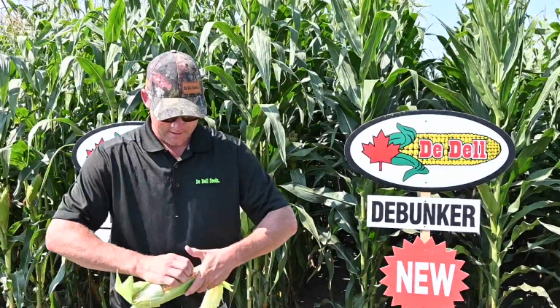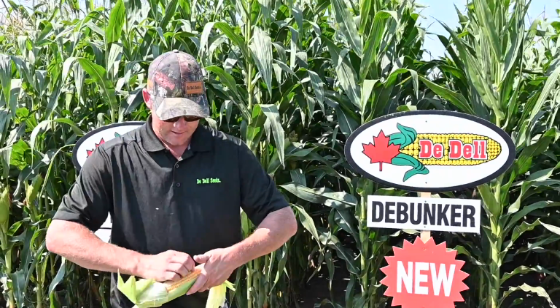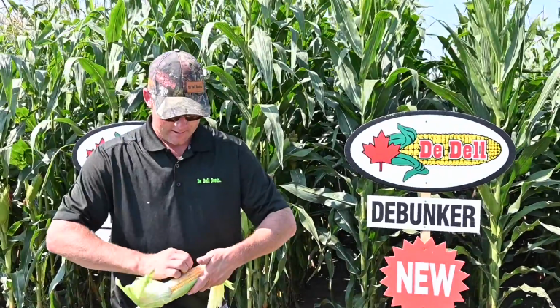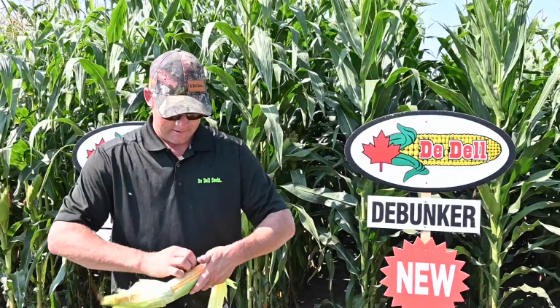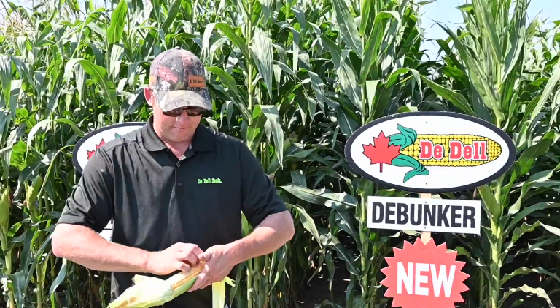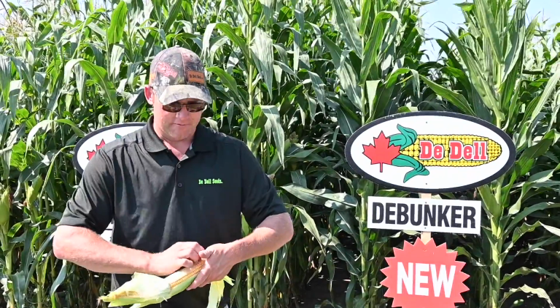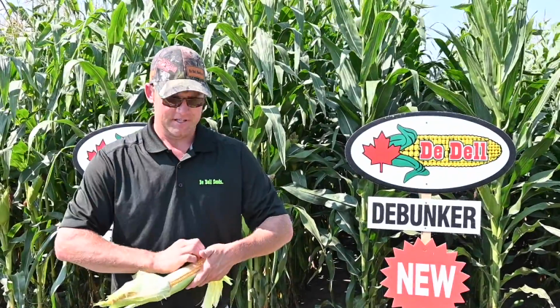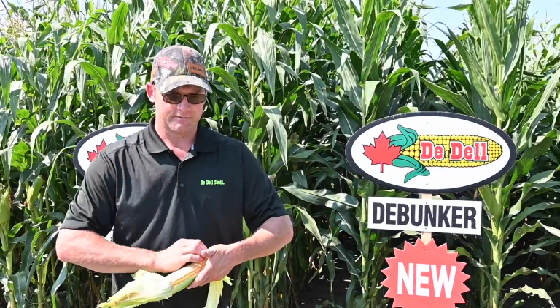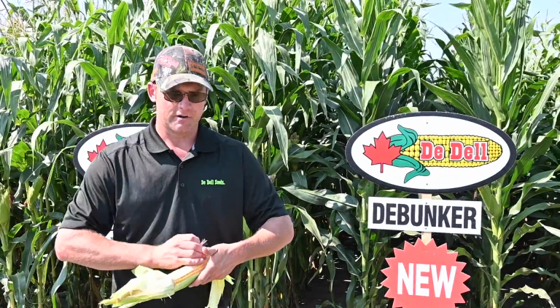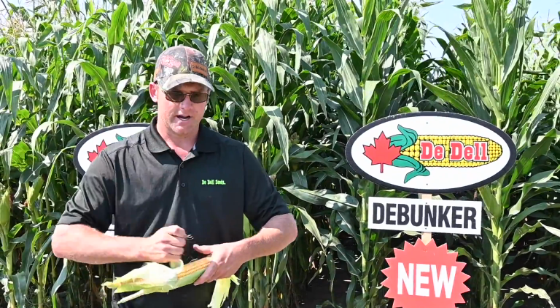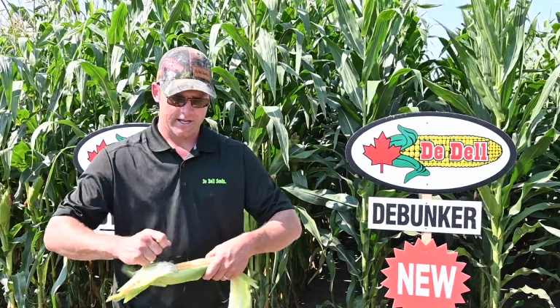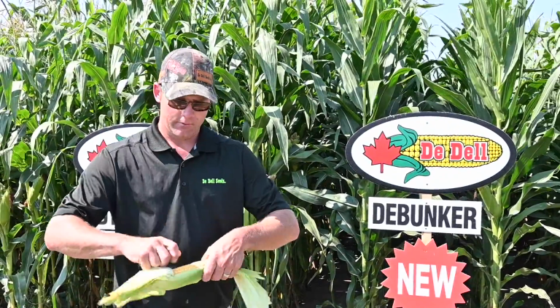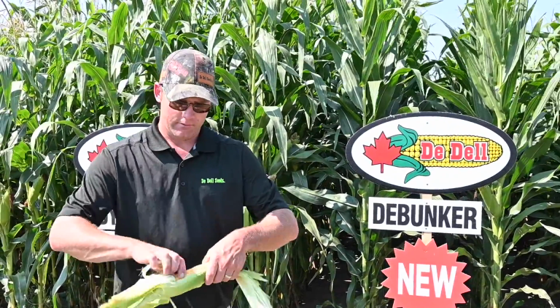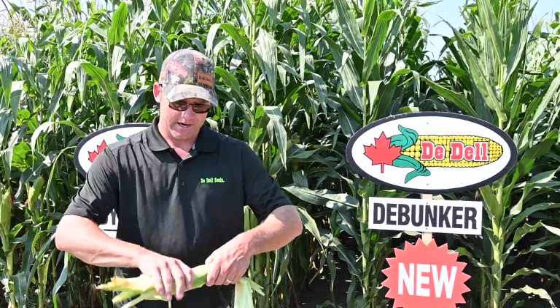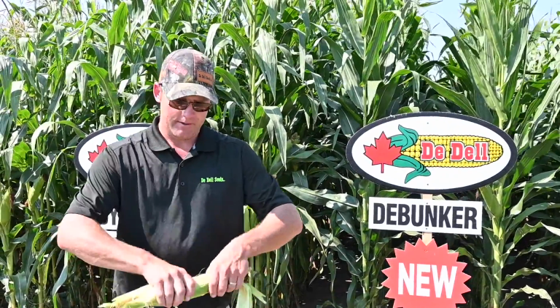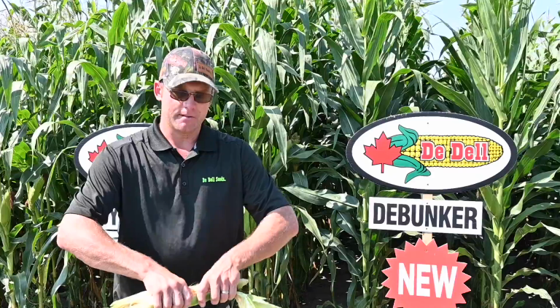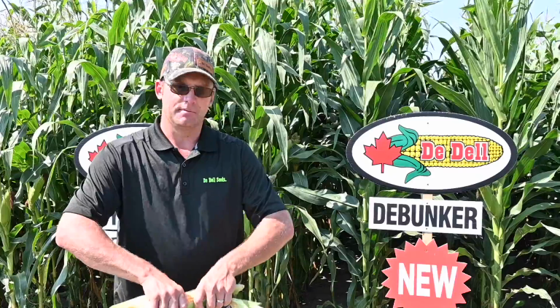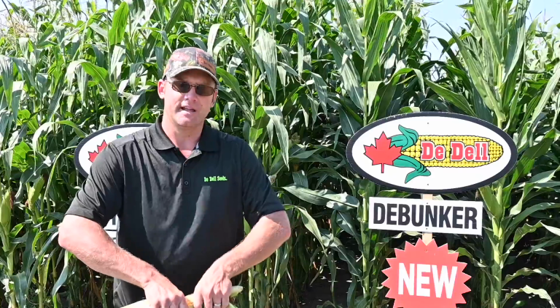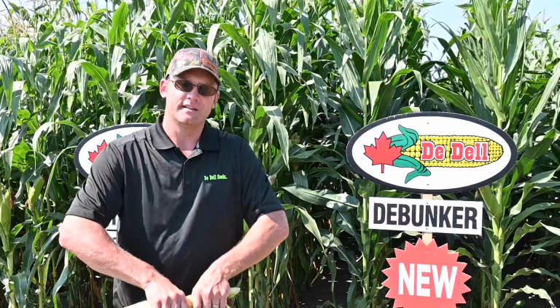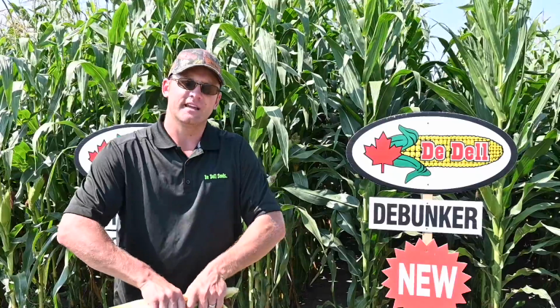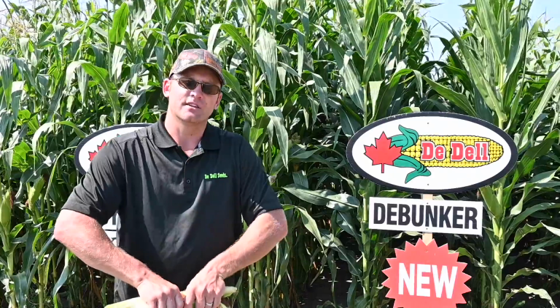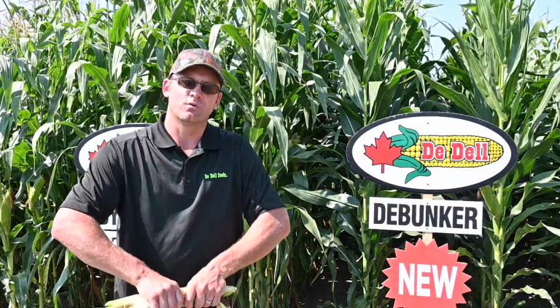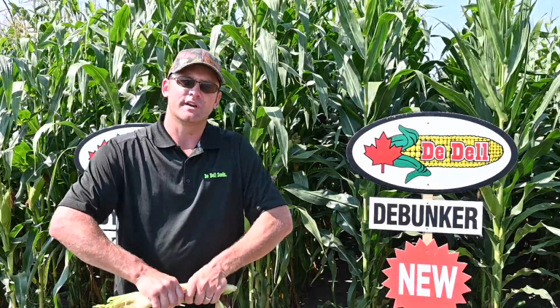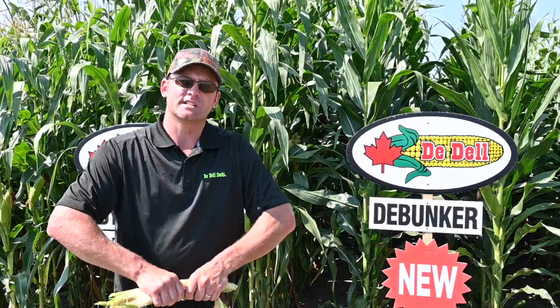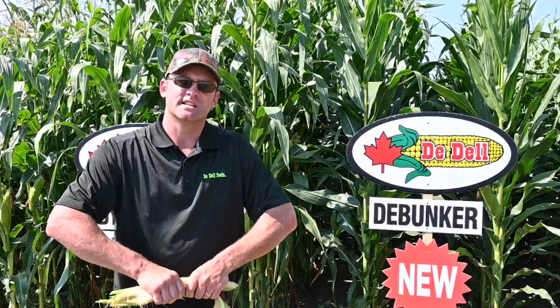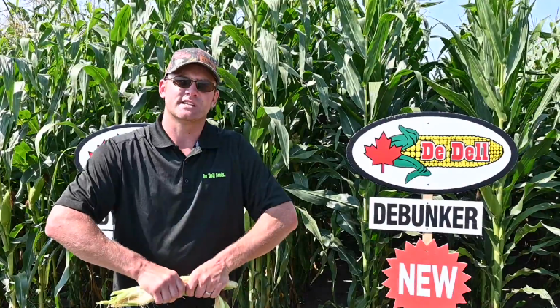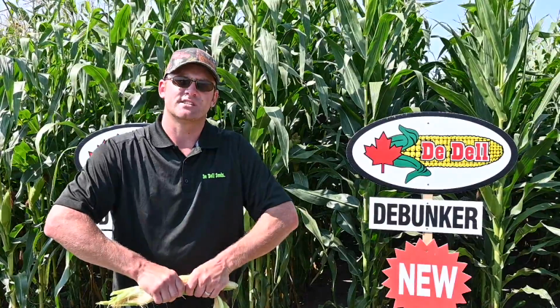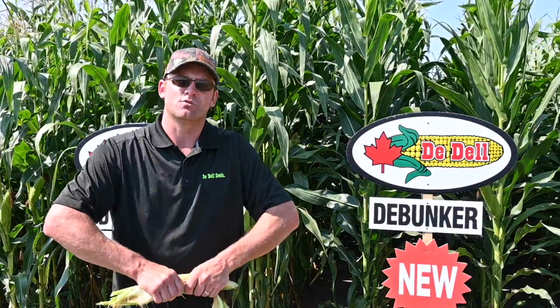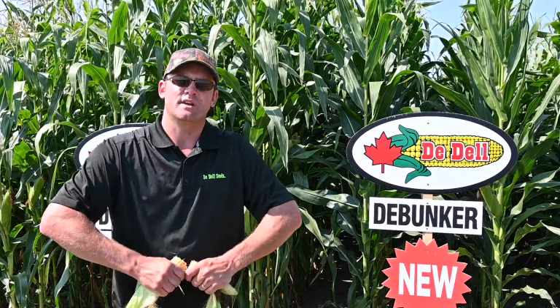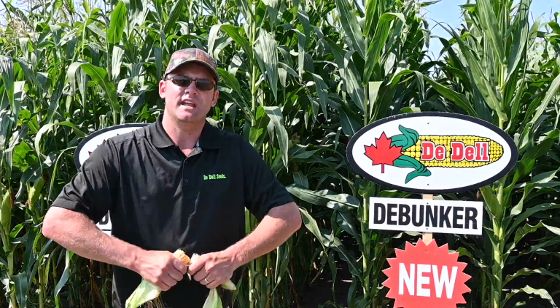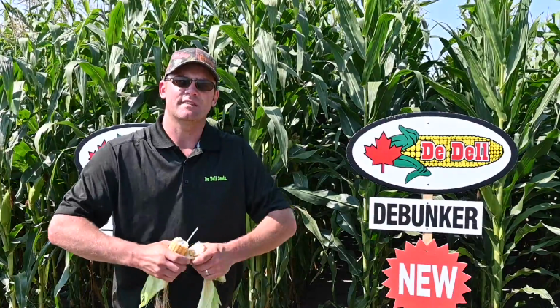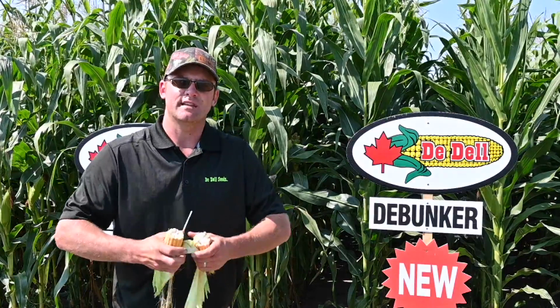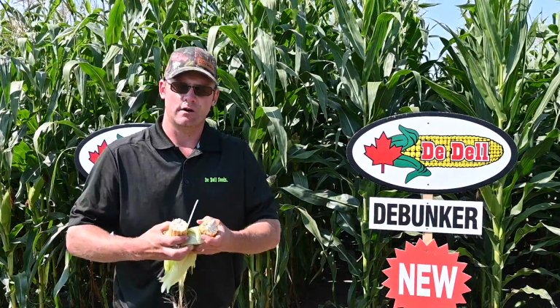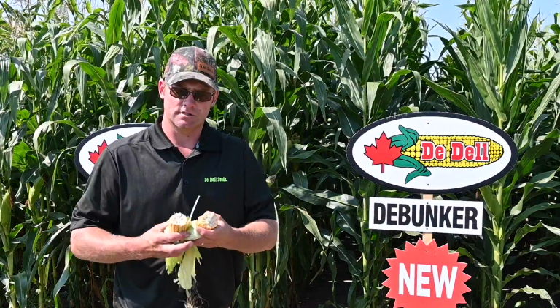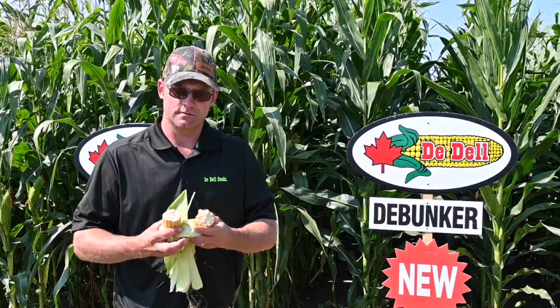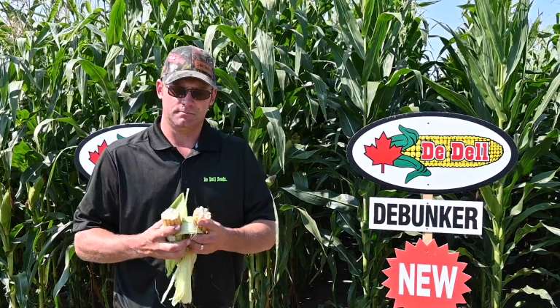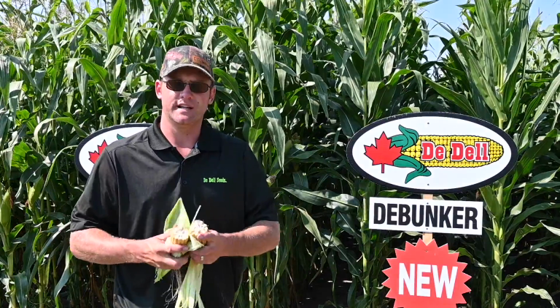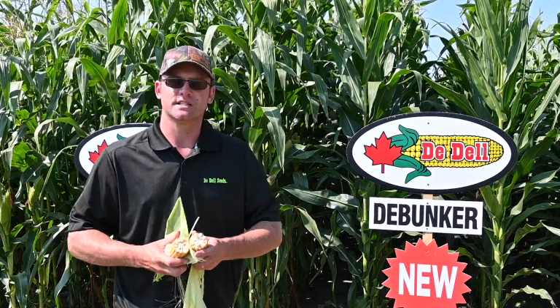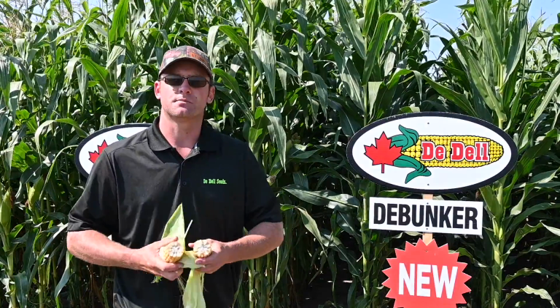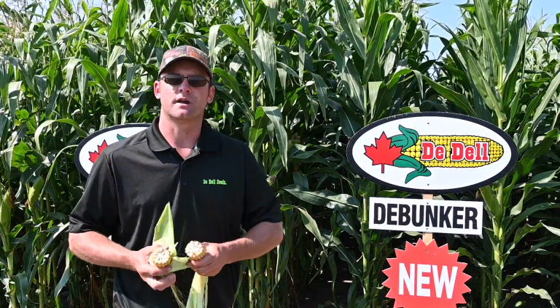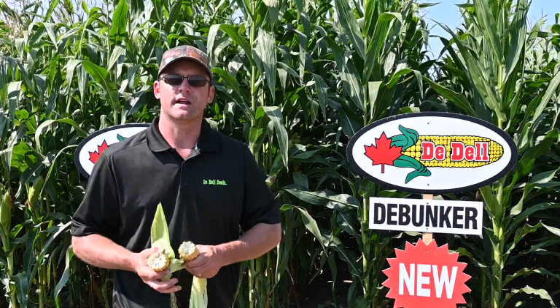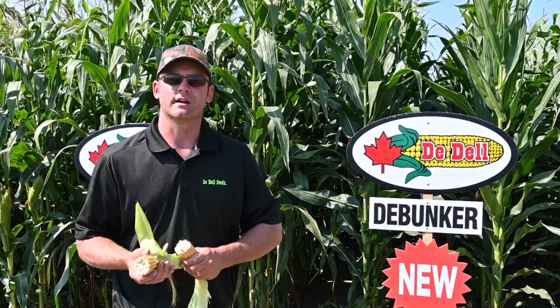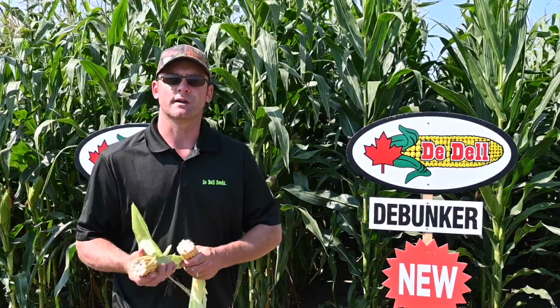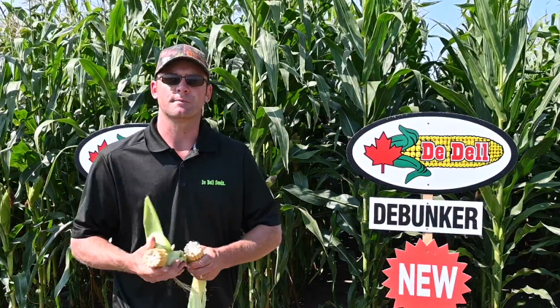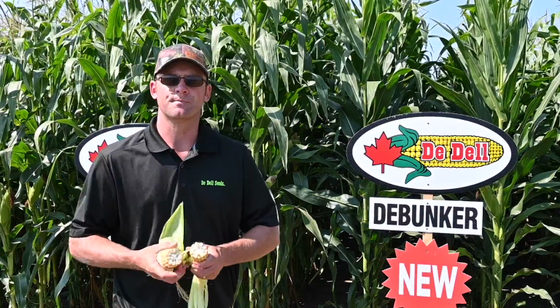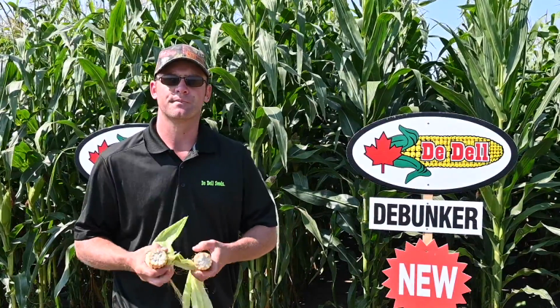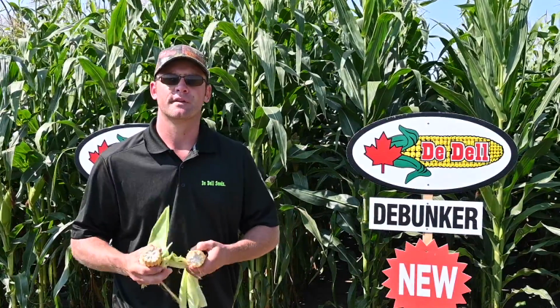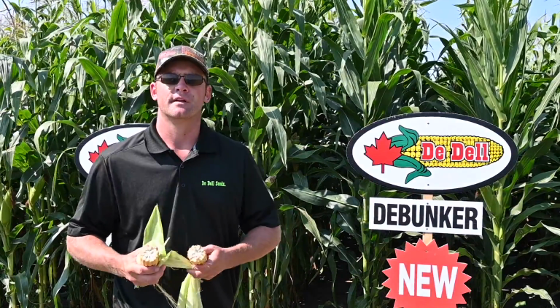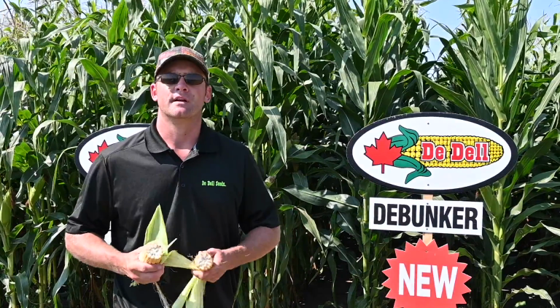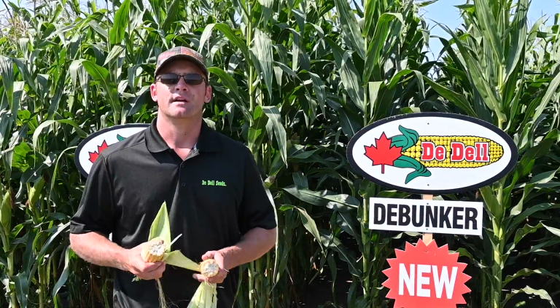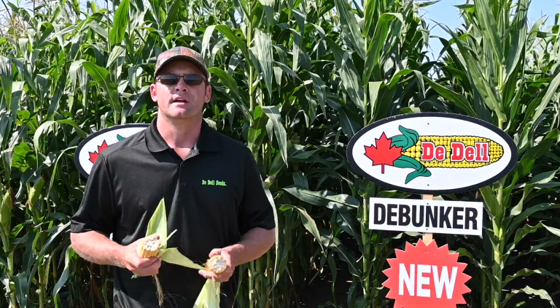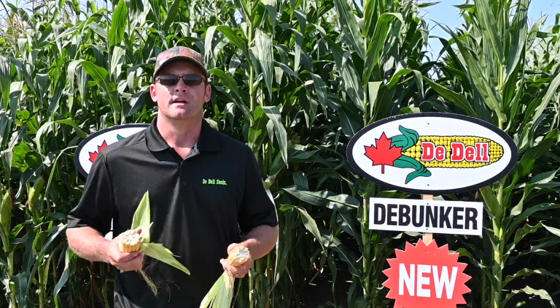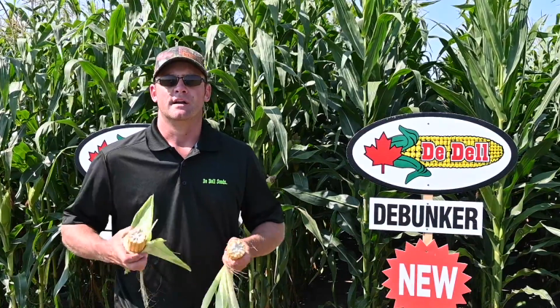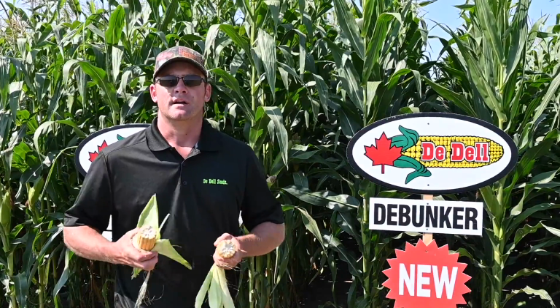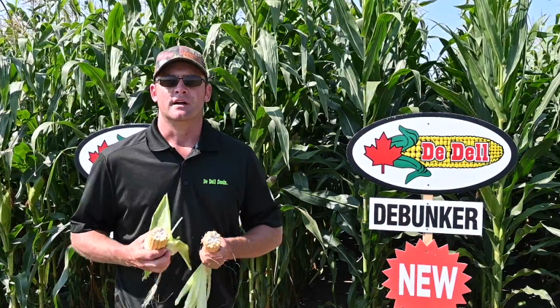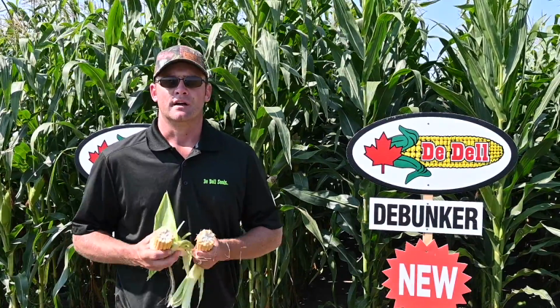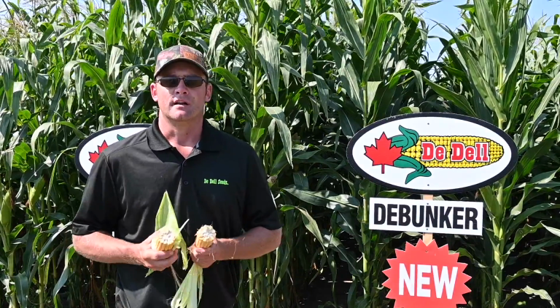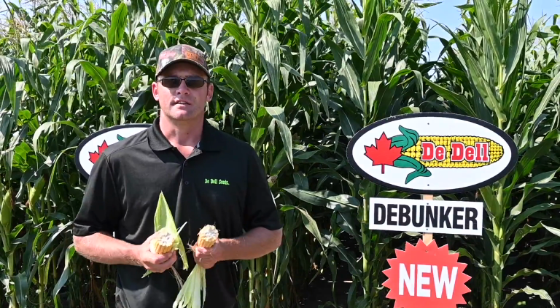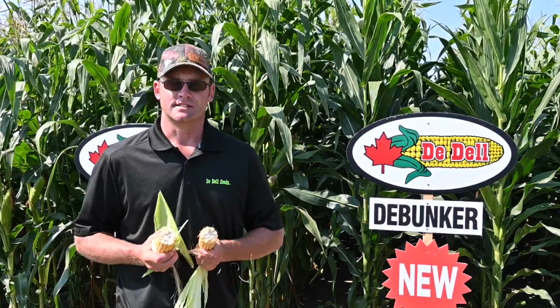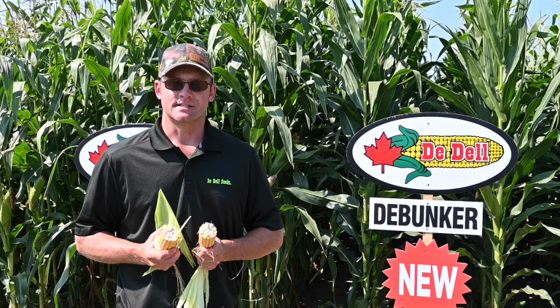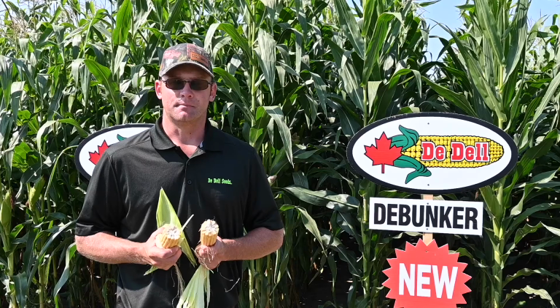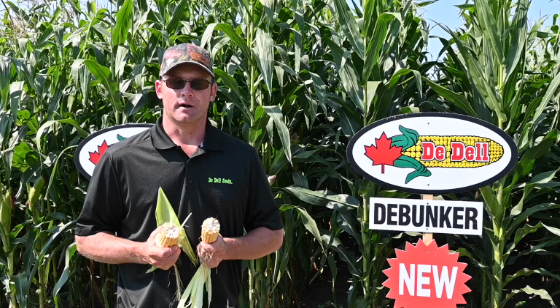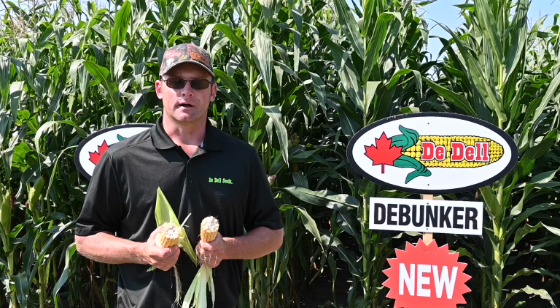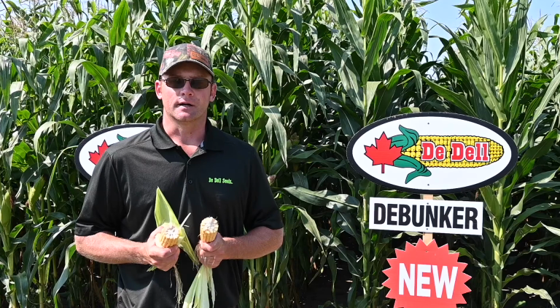For this variety, we recommend planting at 26 to 28,000 plants per acre. This is the Bunker.